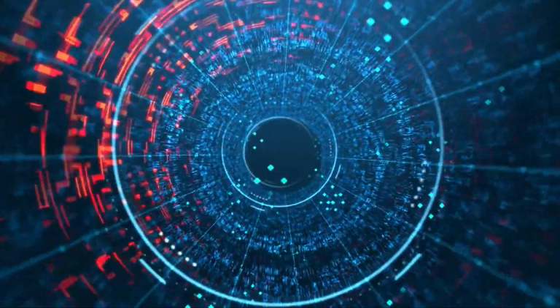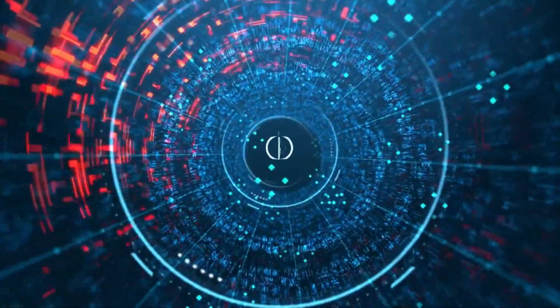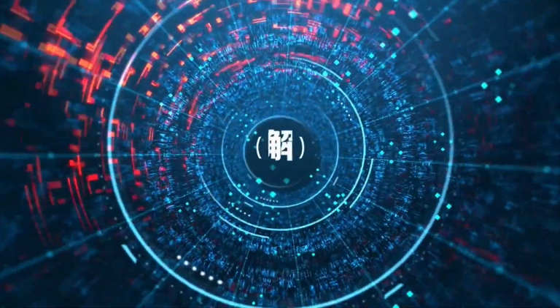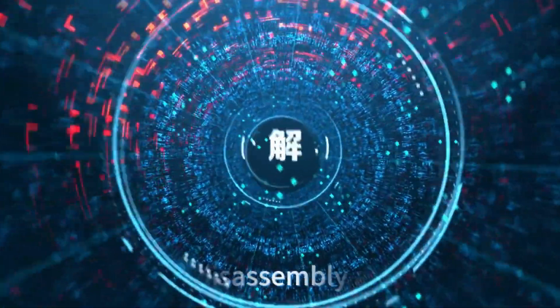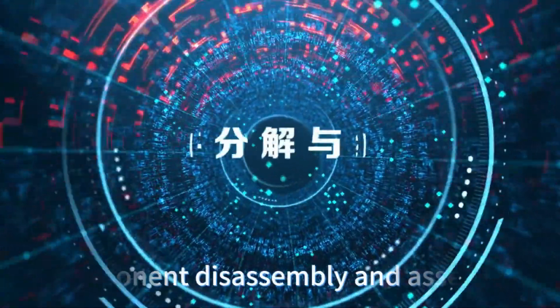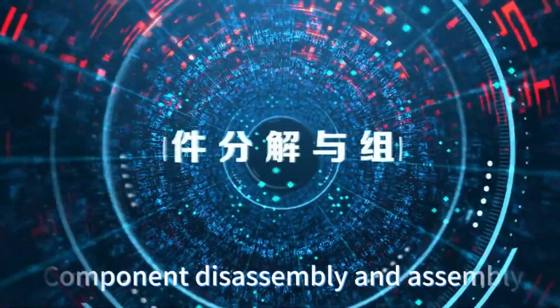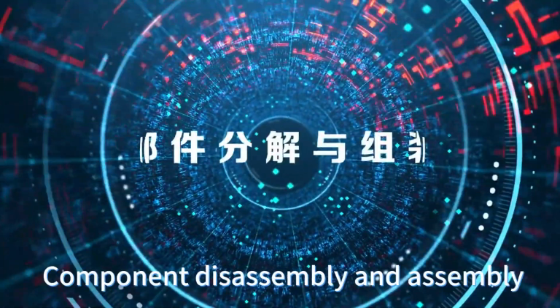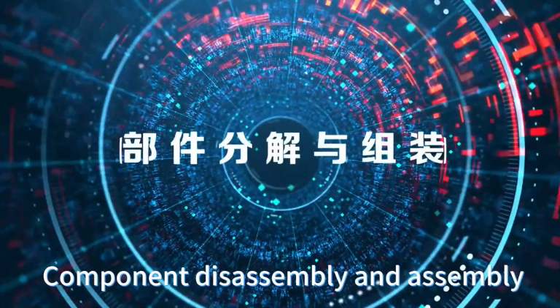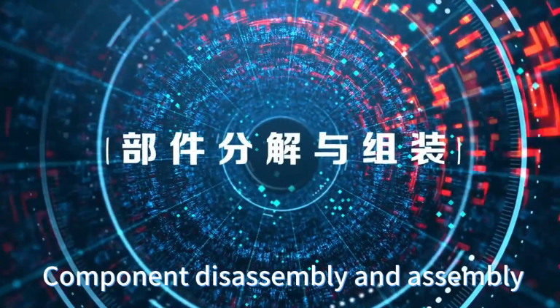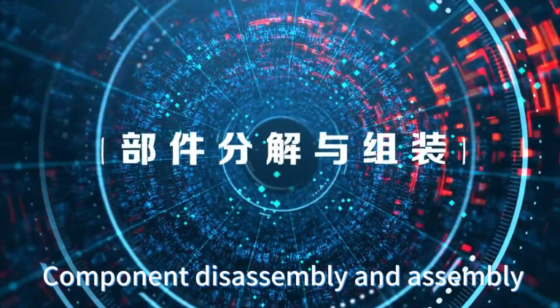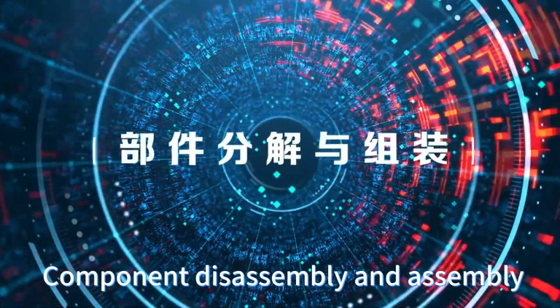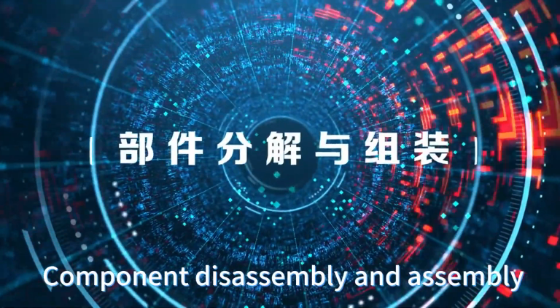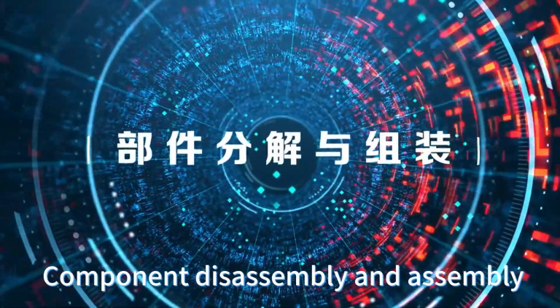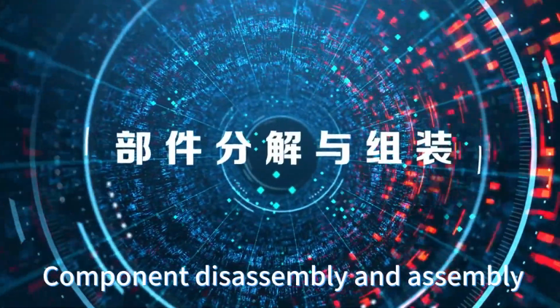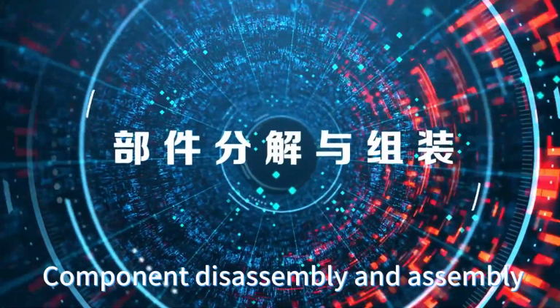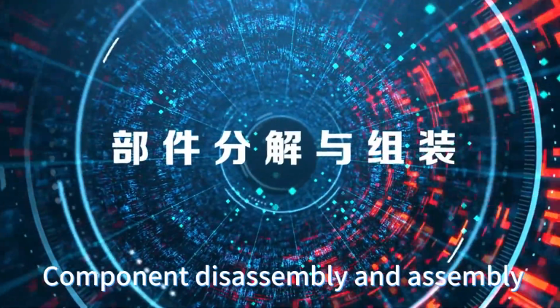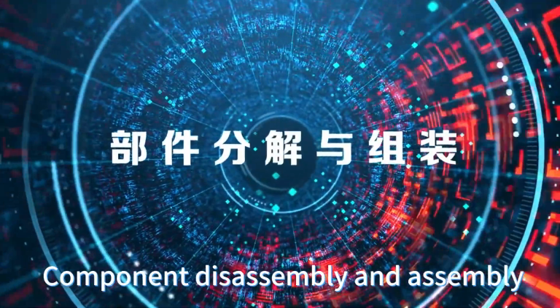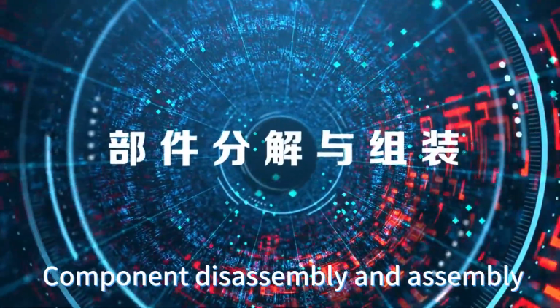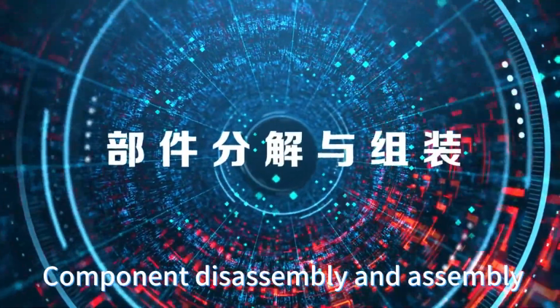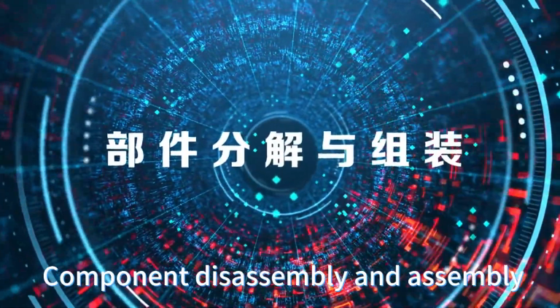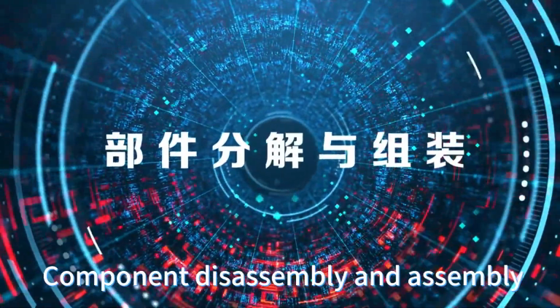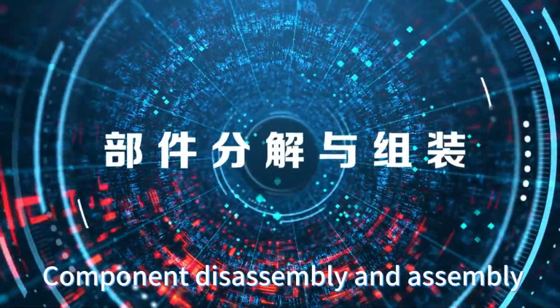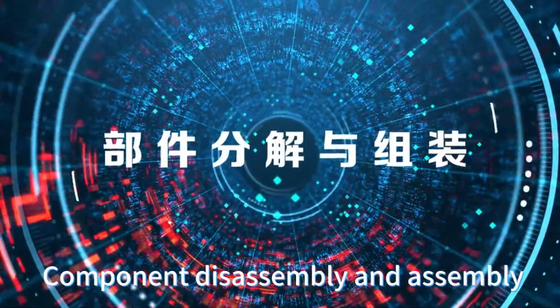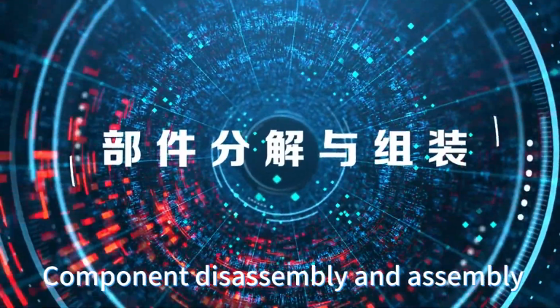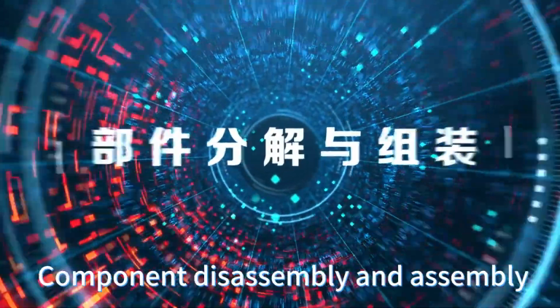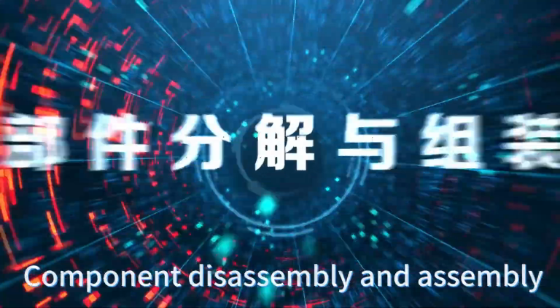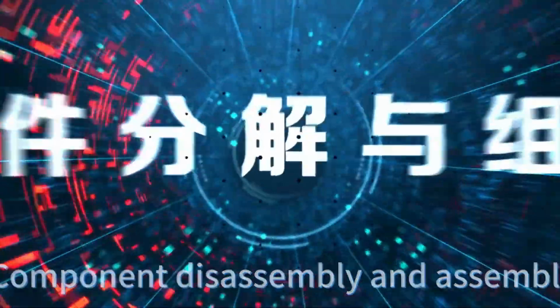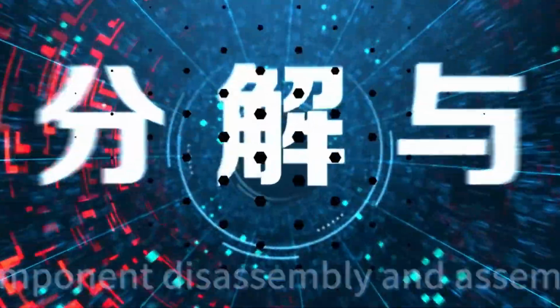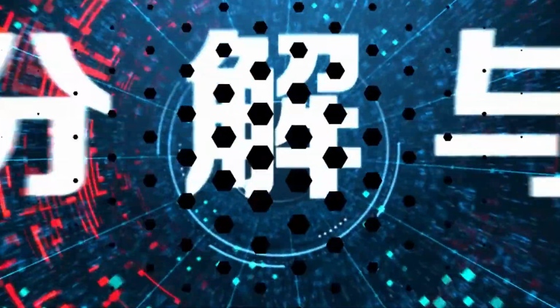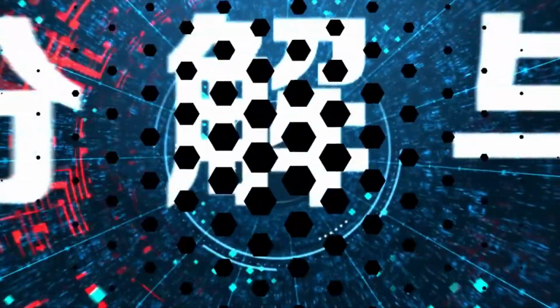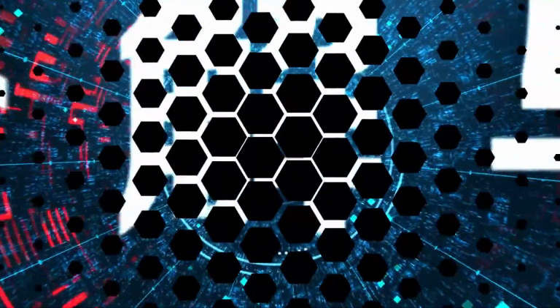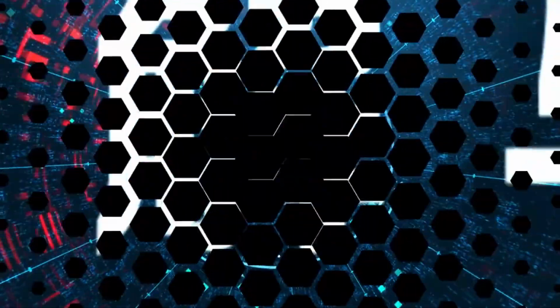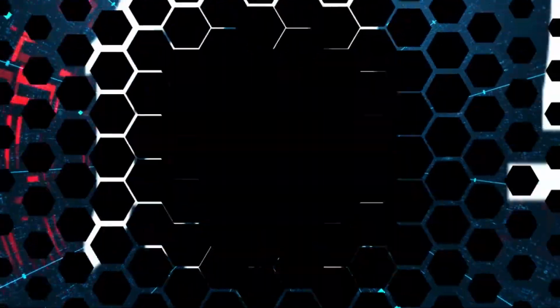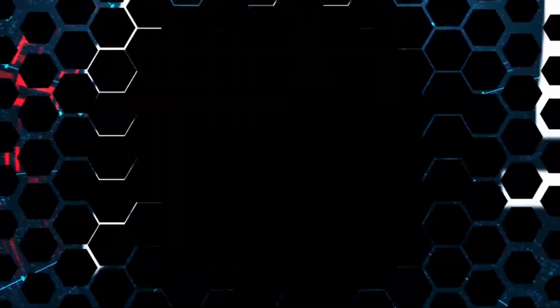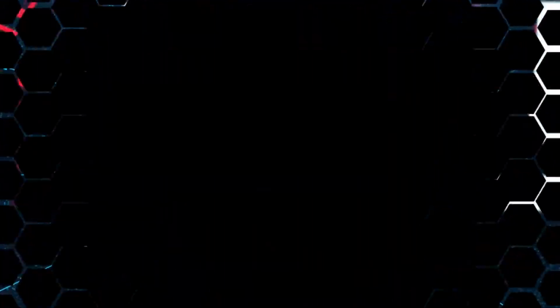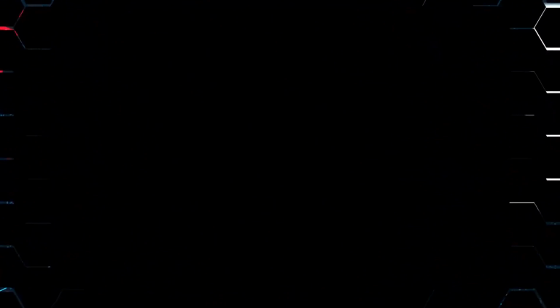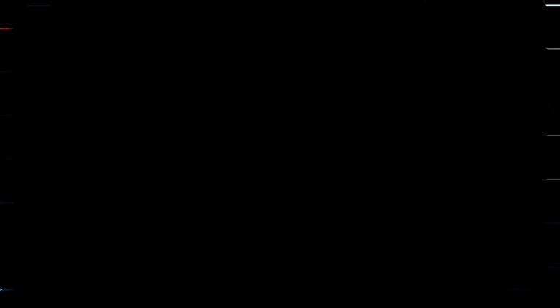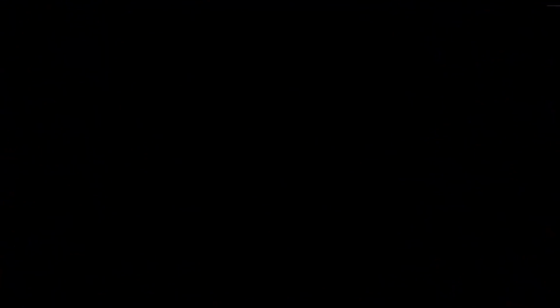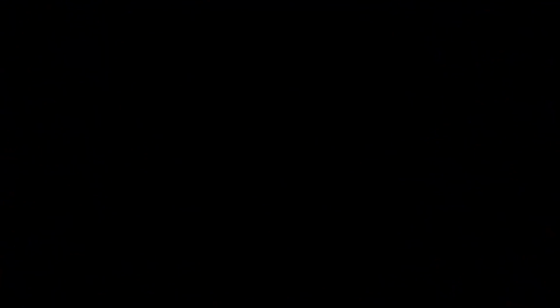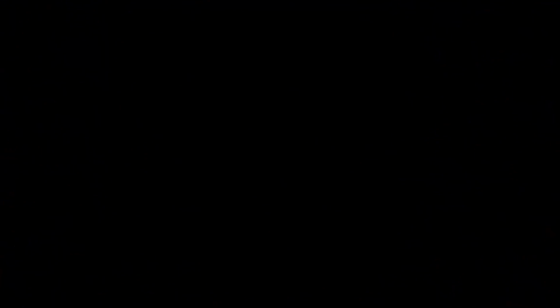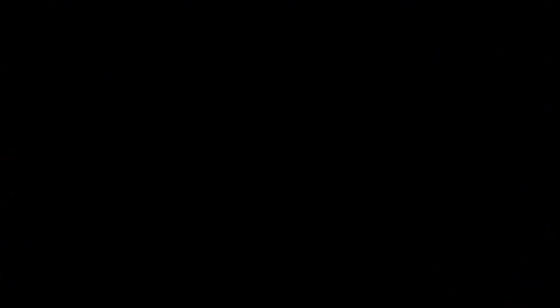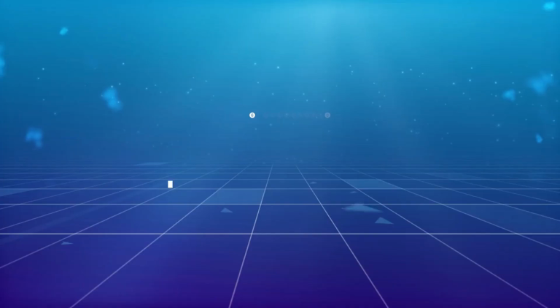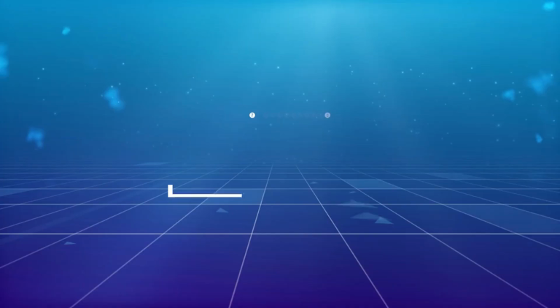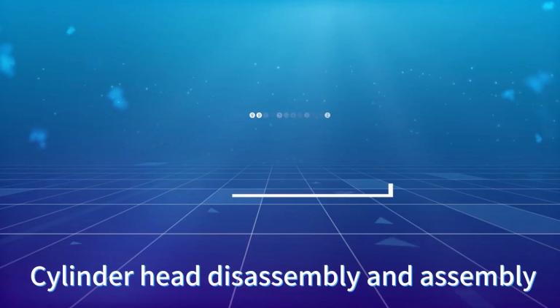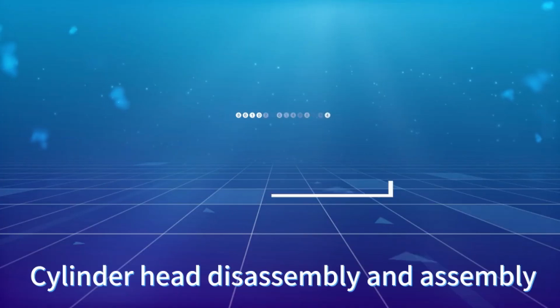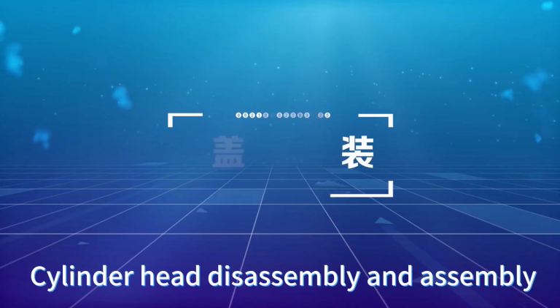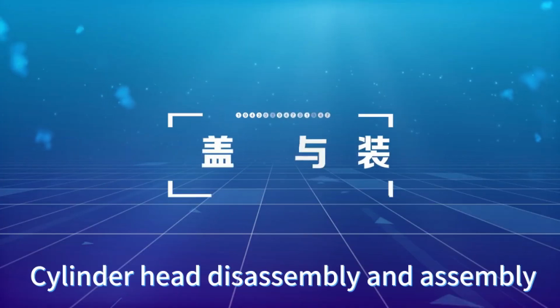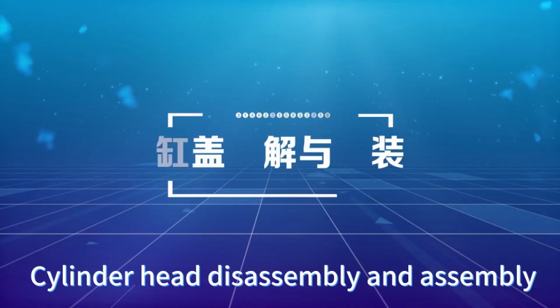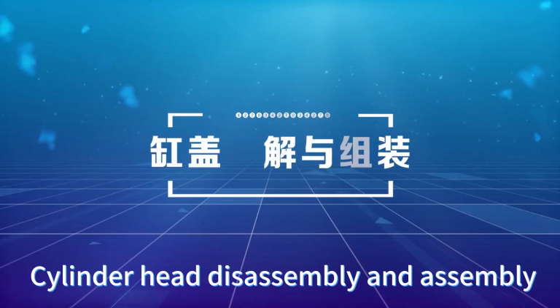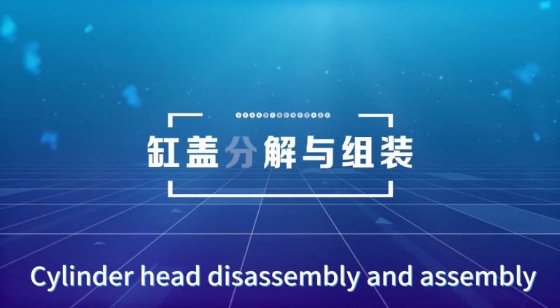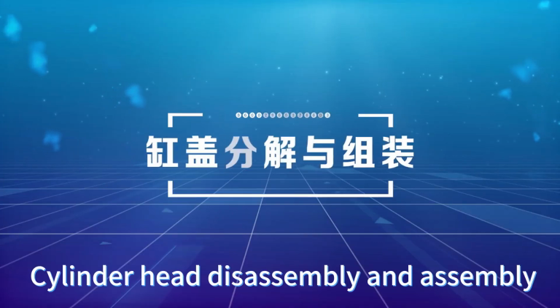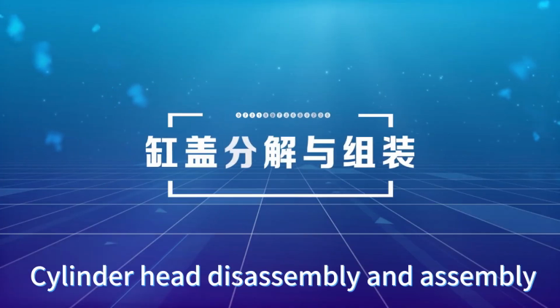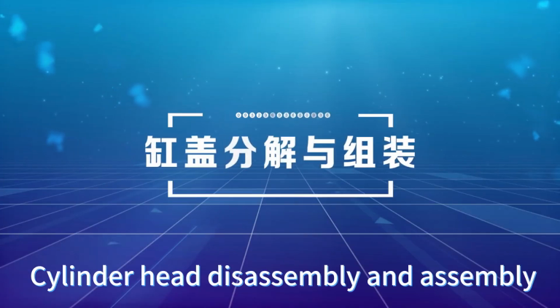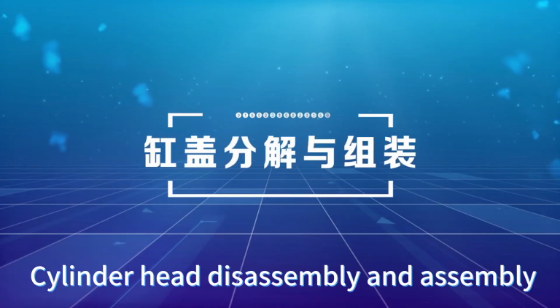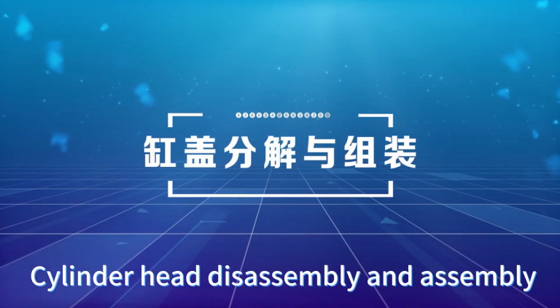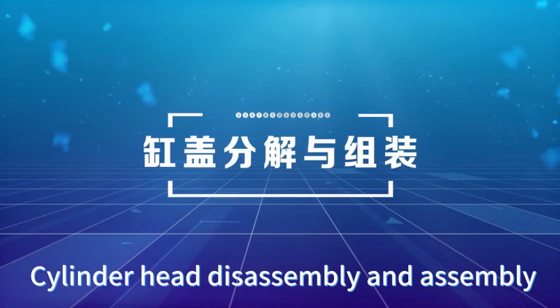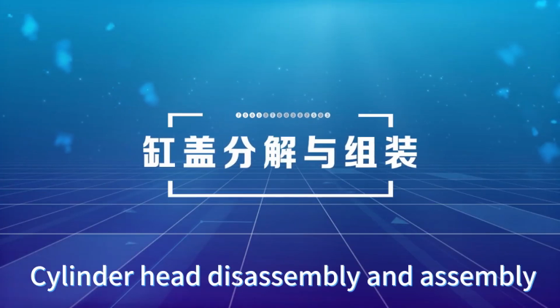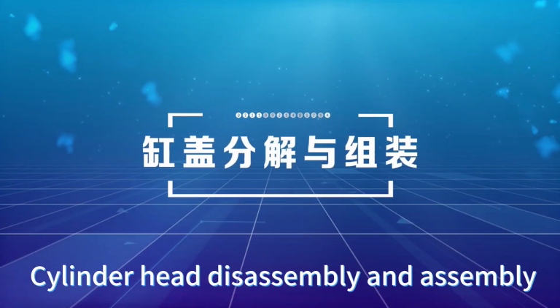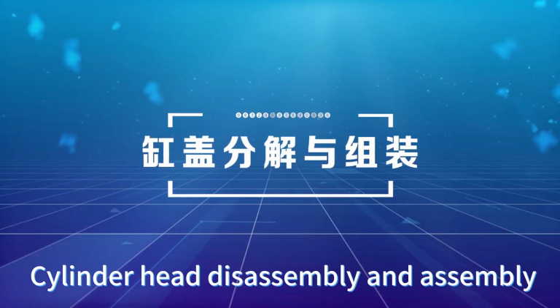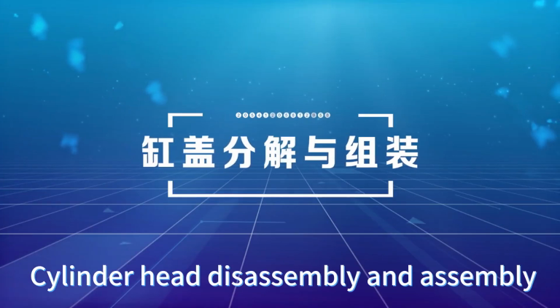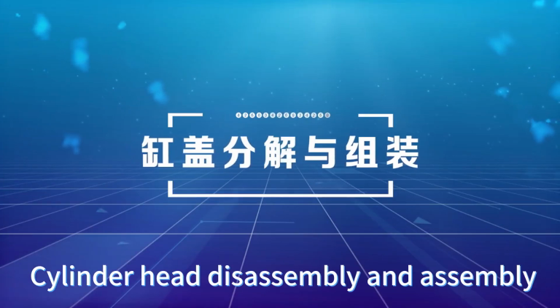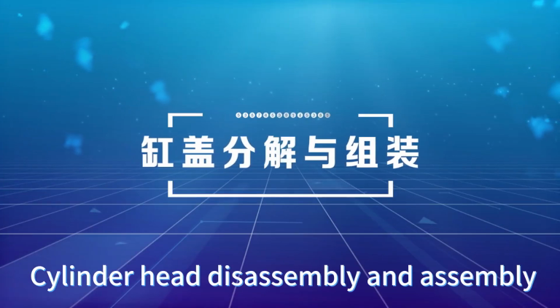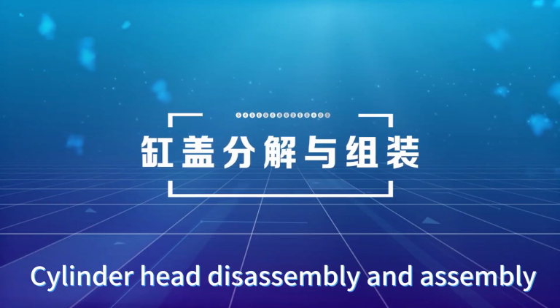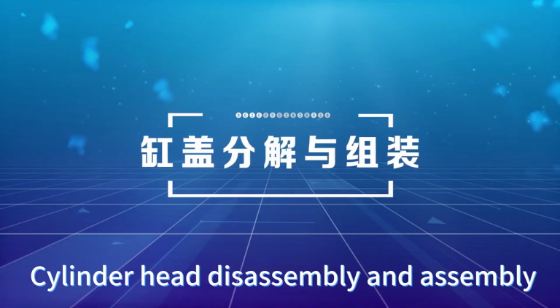Component disassembly and assembly. Cylinder head disassembly and assembly.